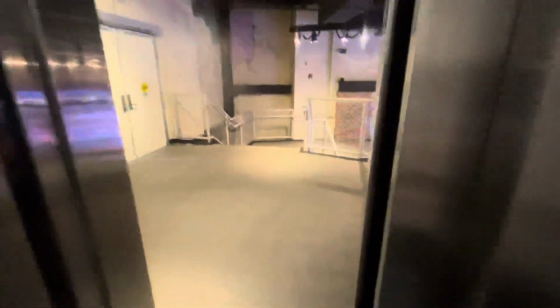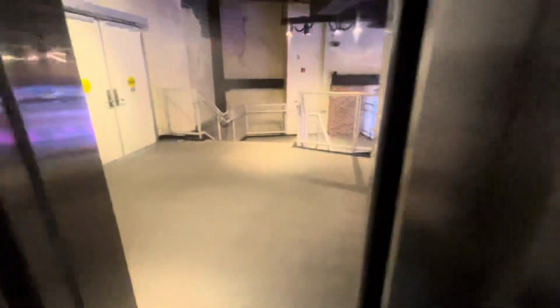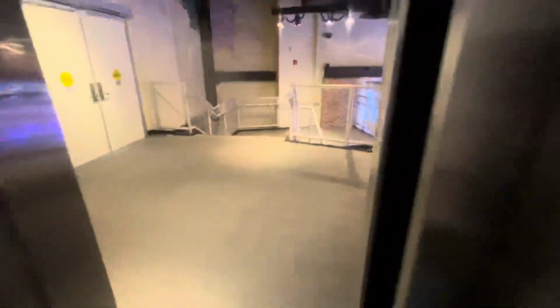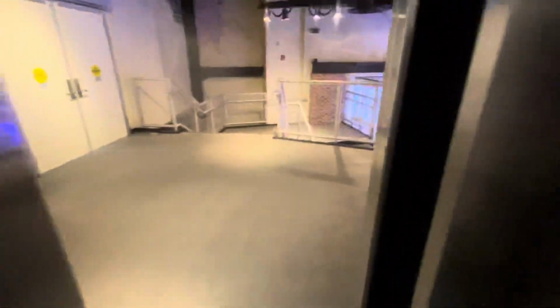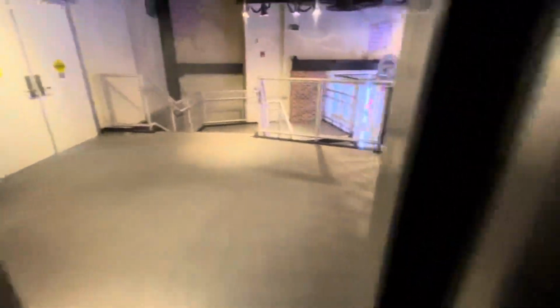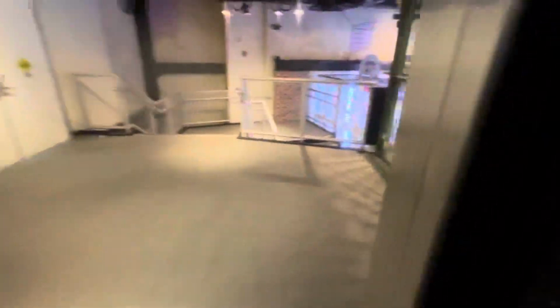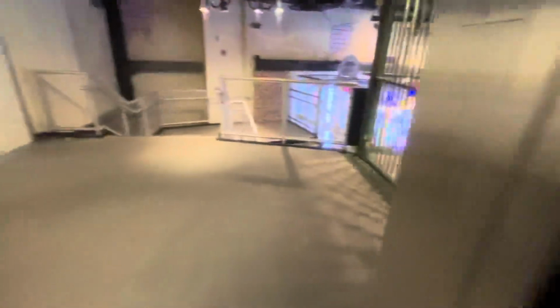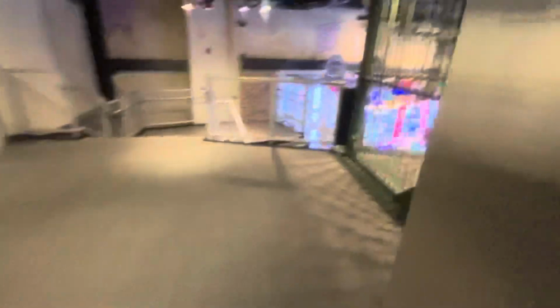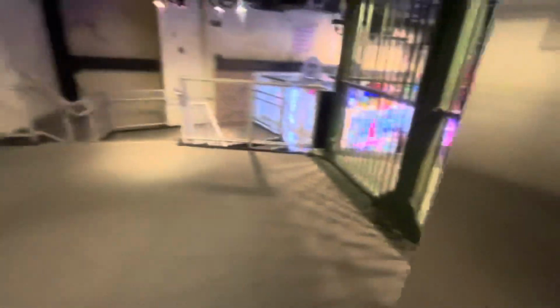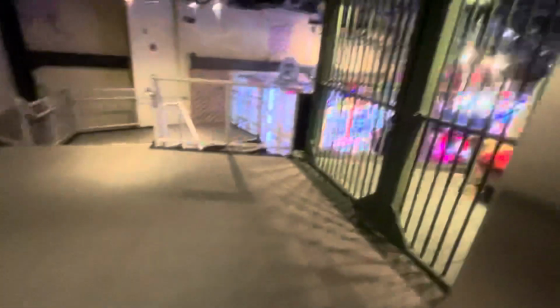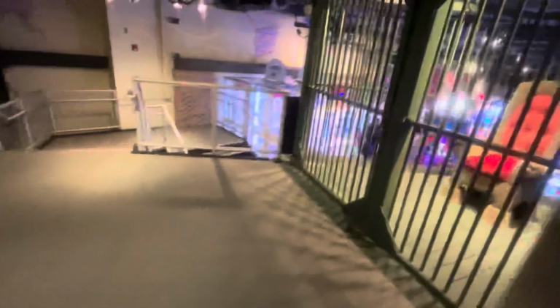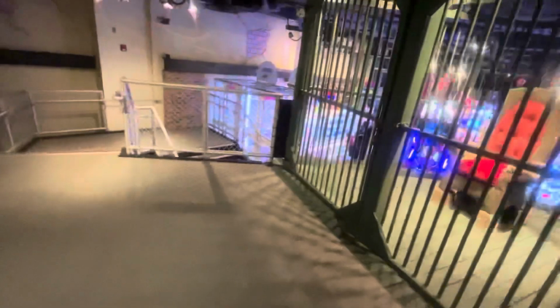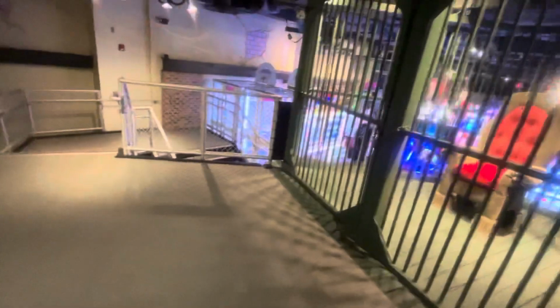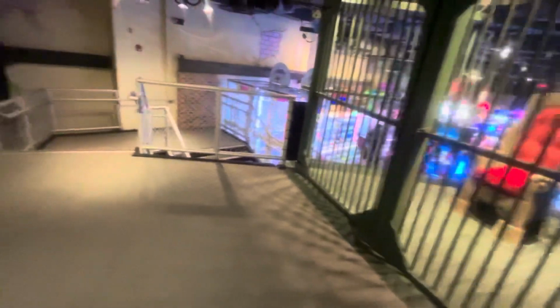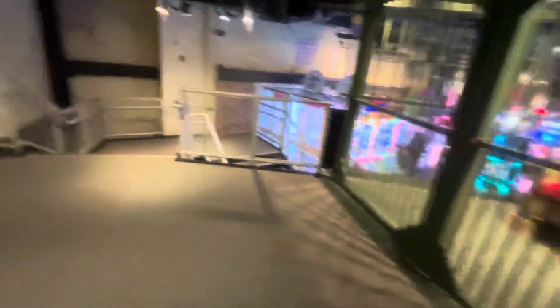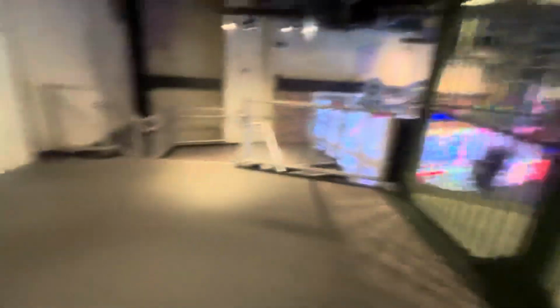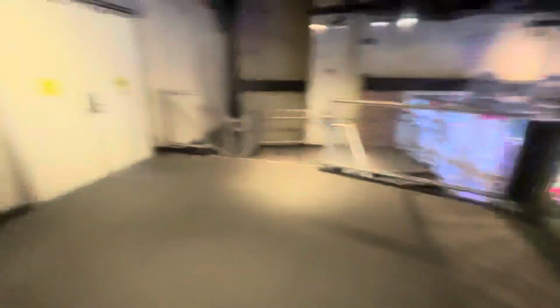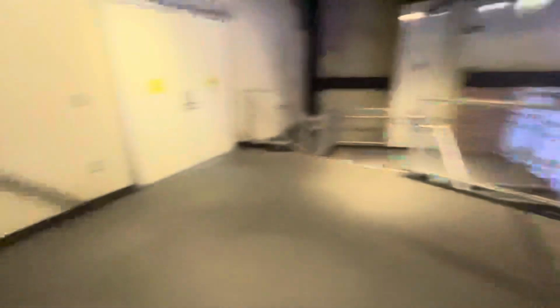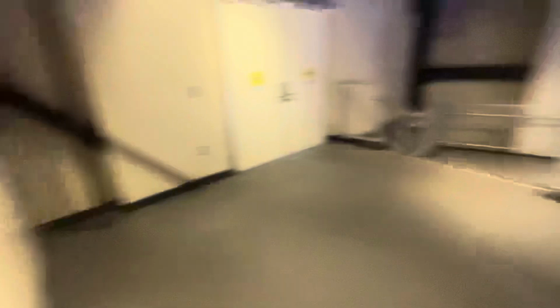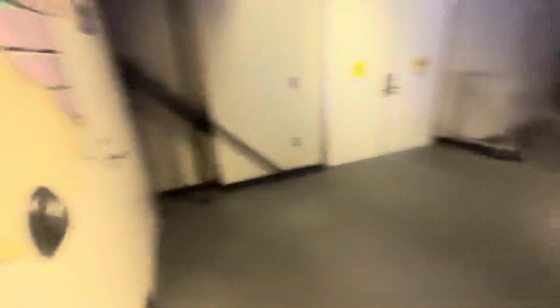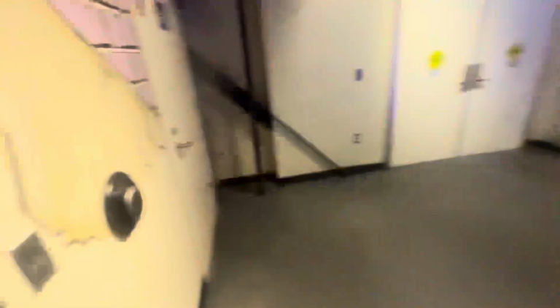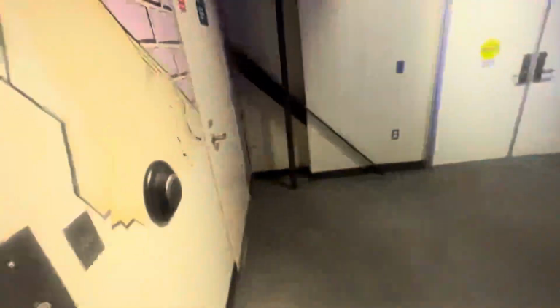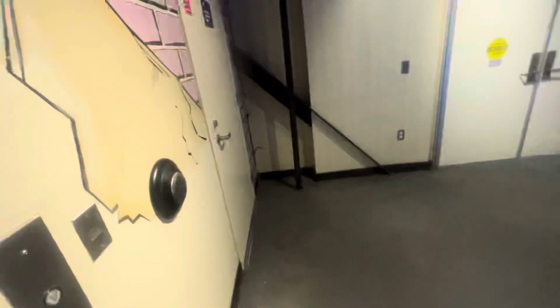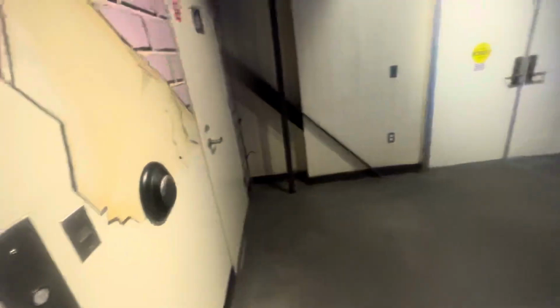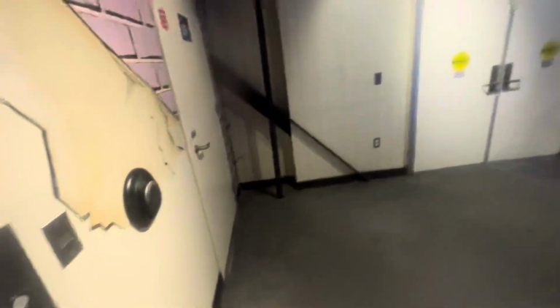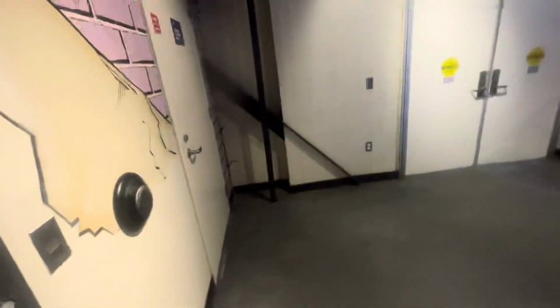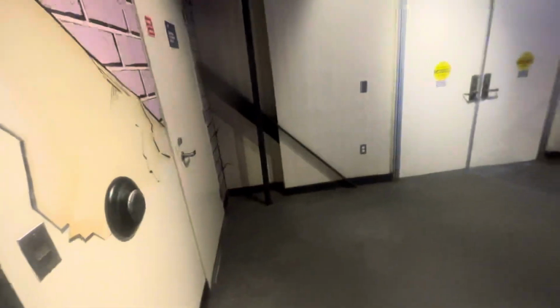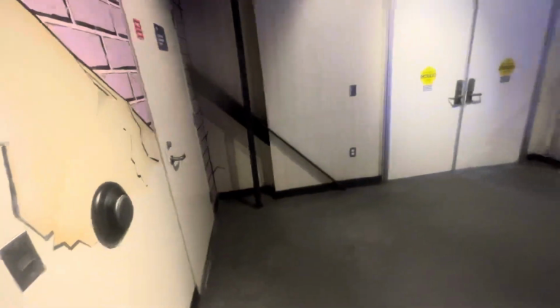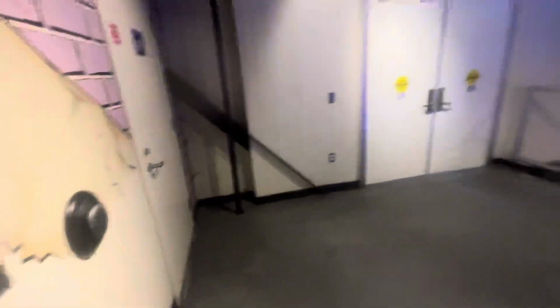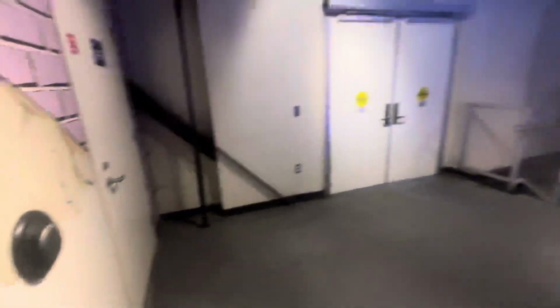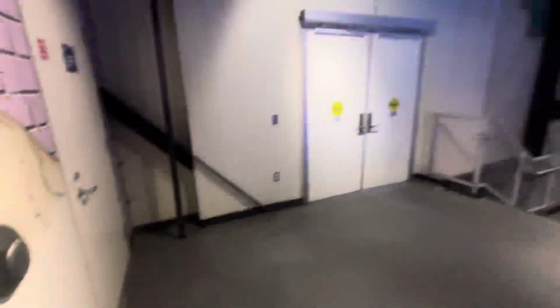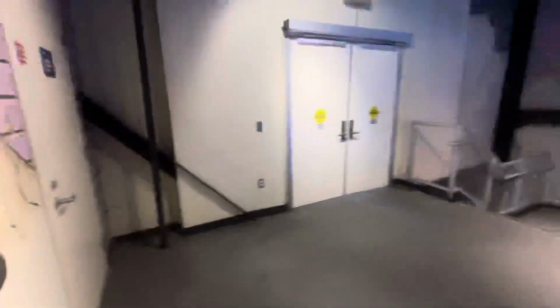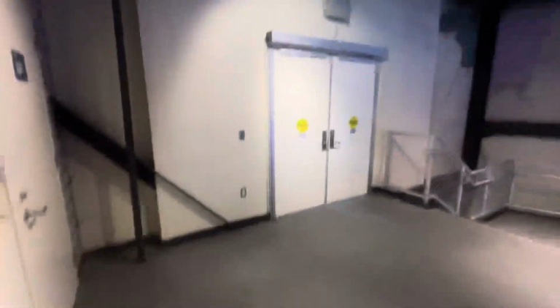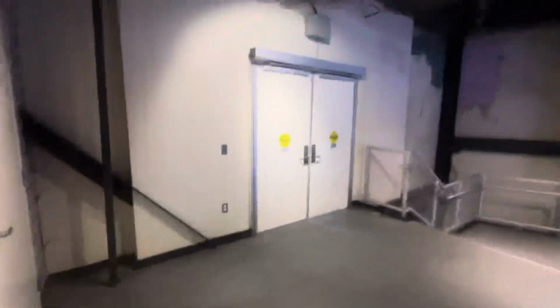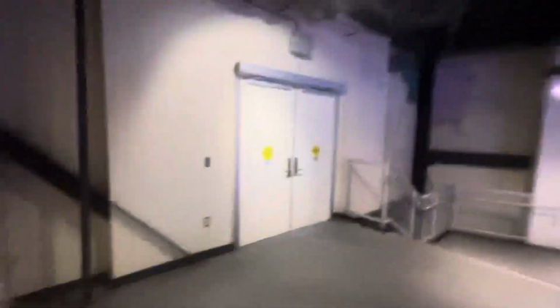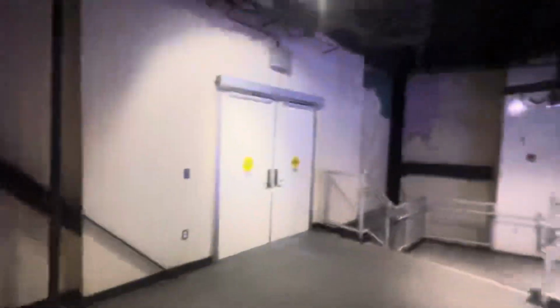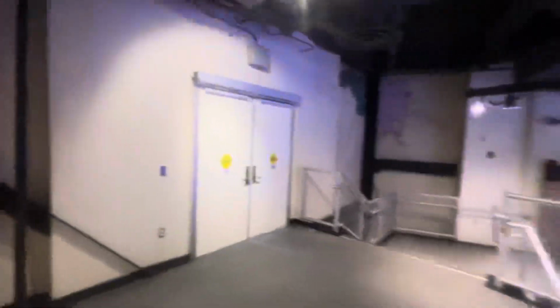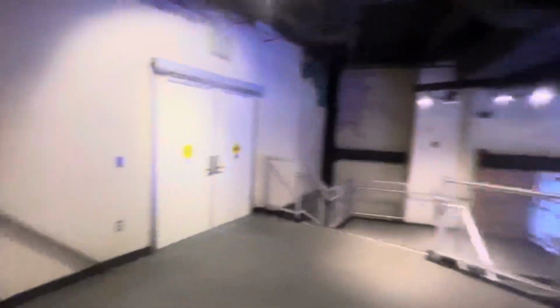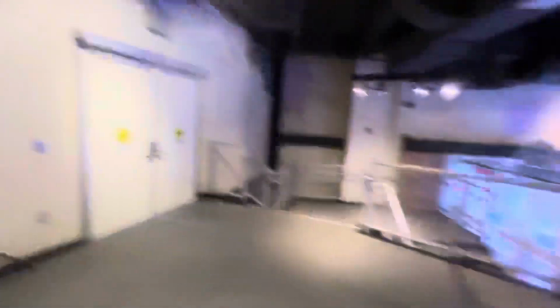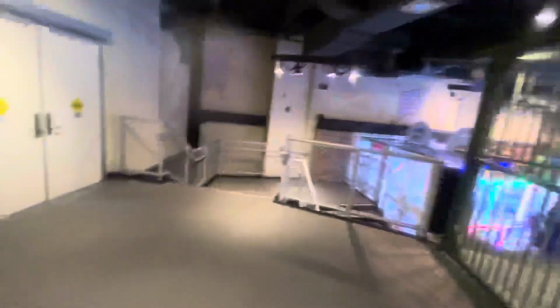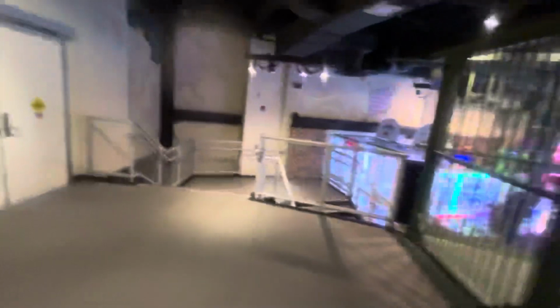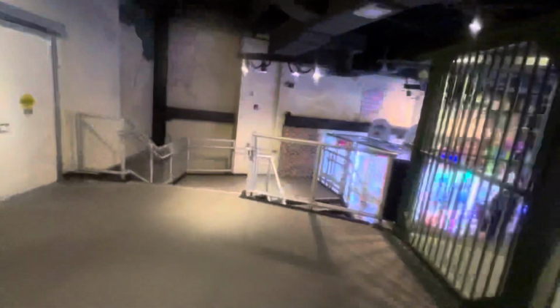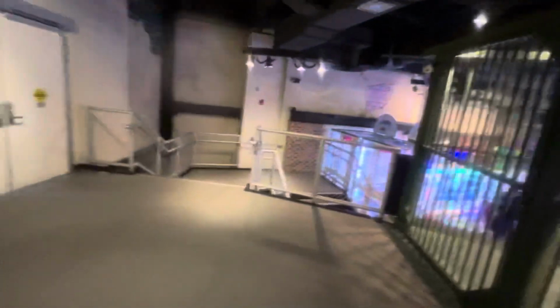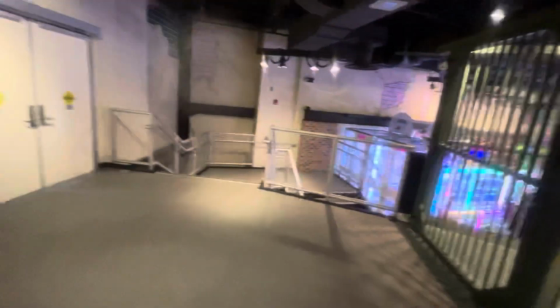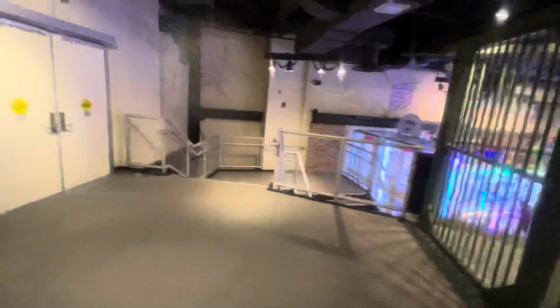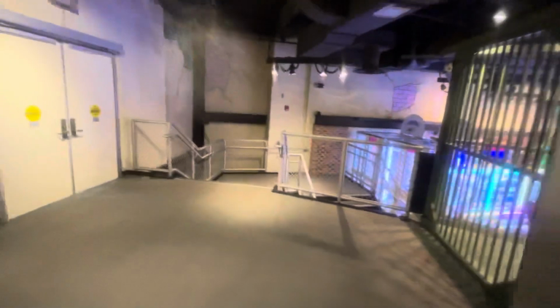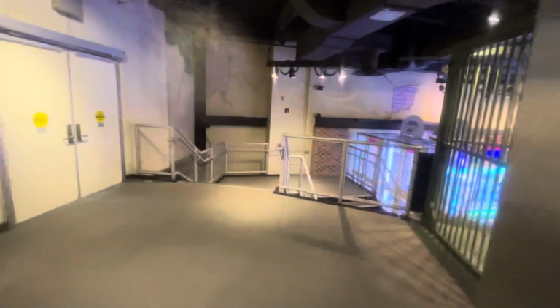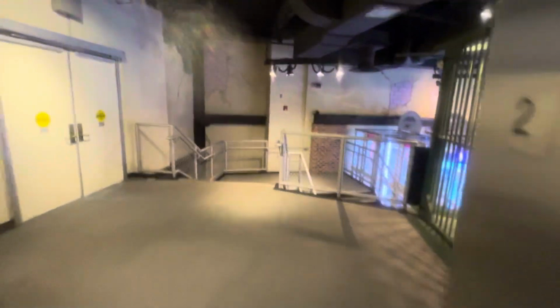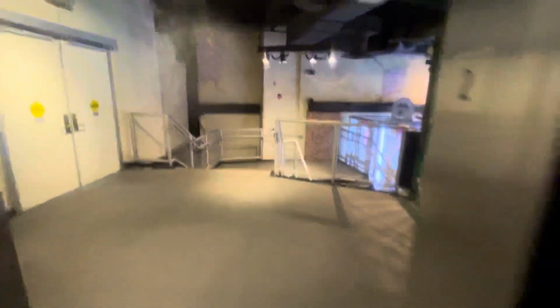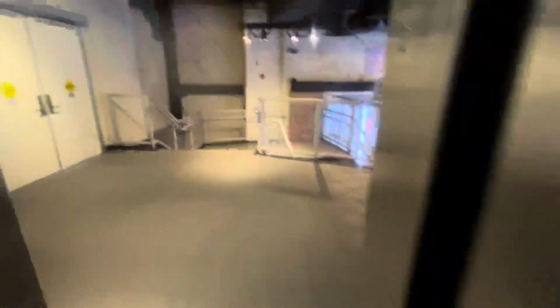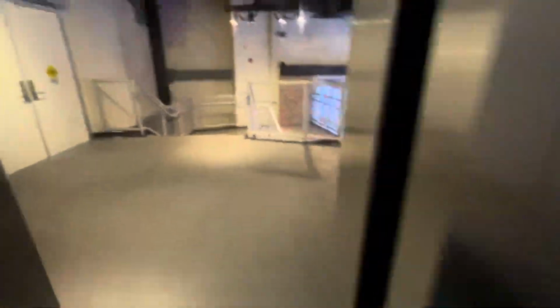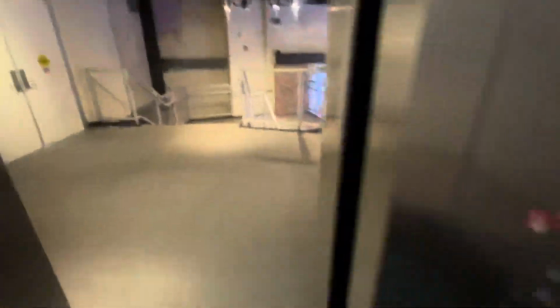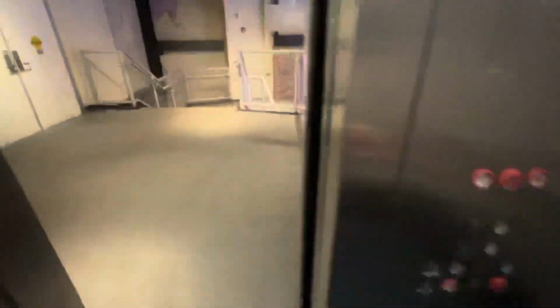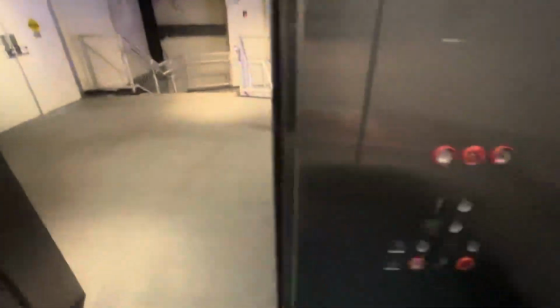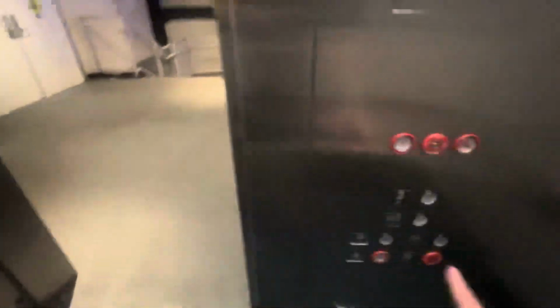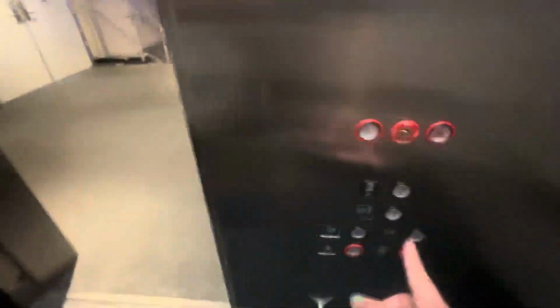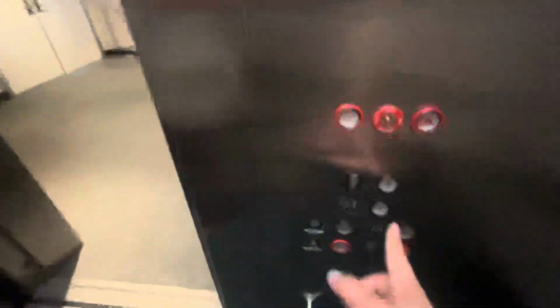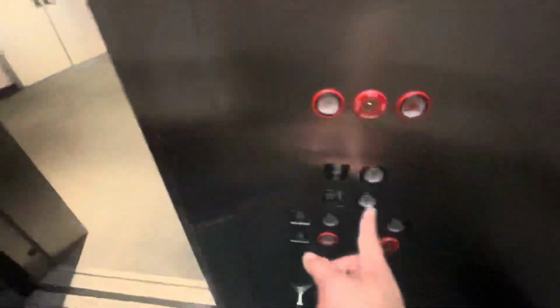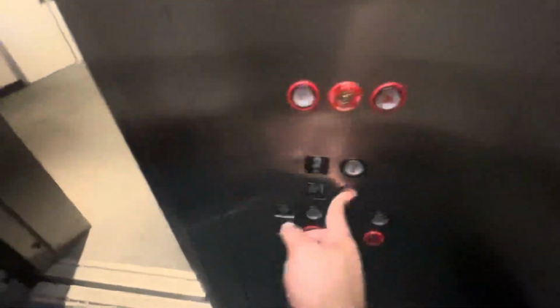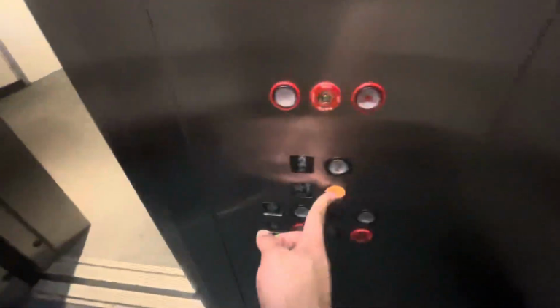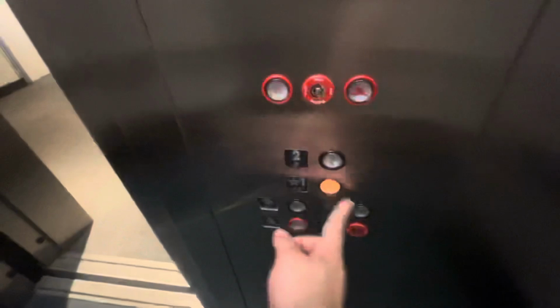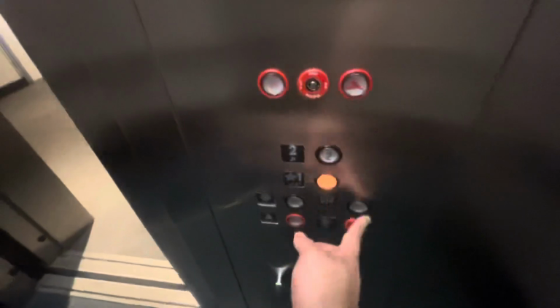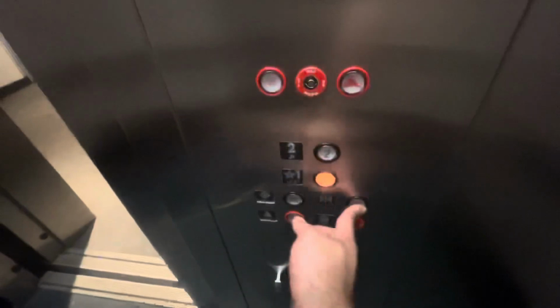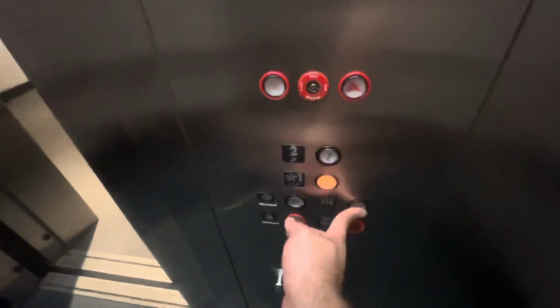So up here is just a loft and stuff, and that's the exit for one of the rides right there. There's nothing really up here. Go down to one.